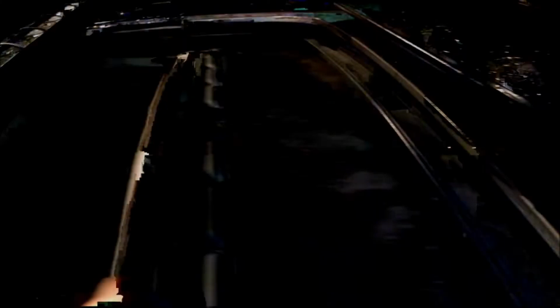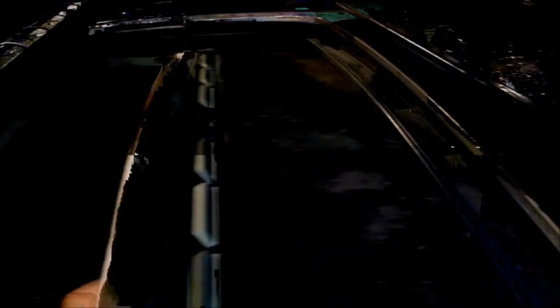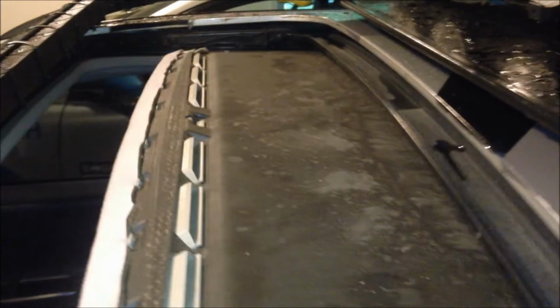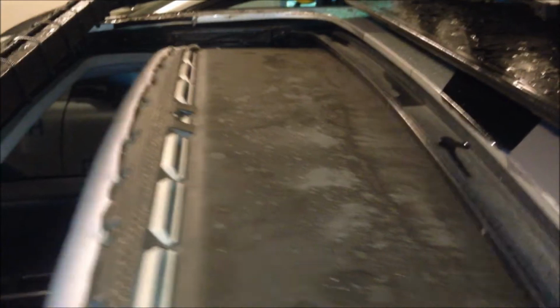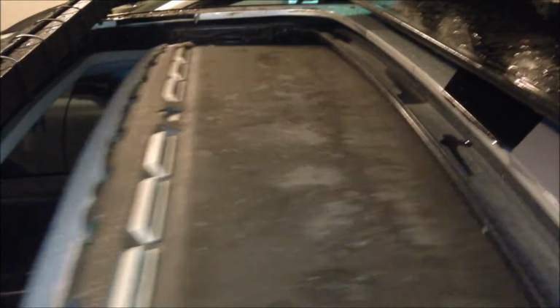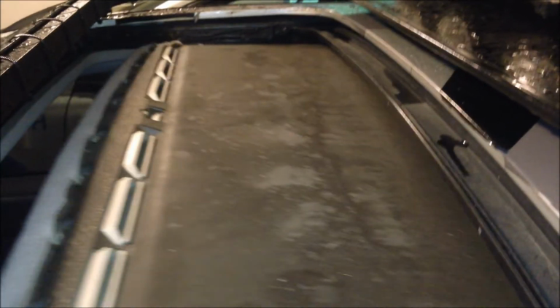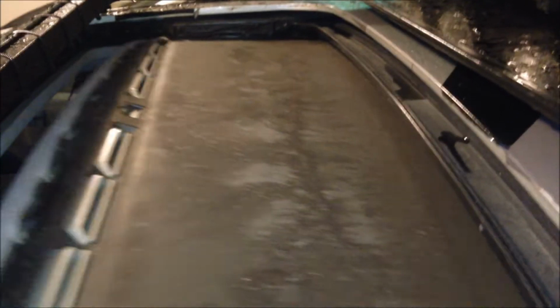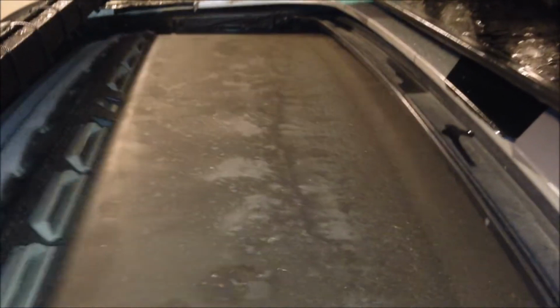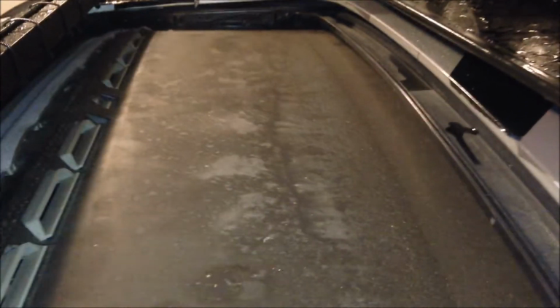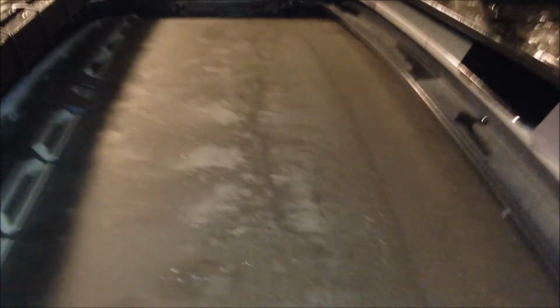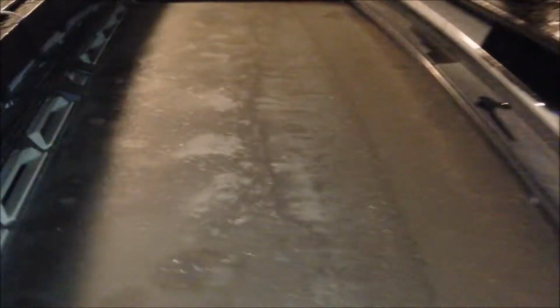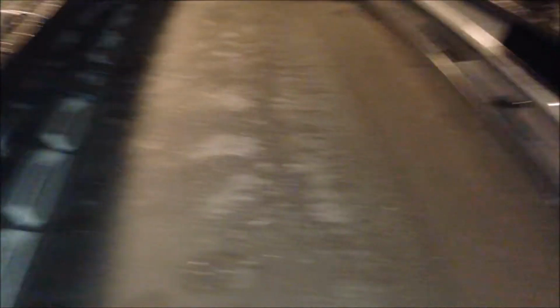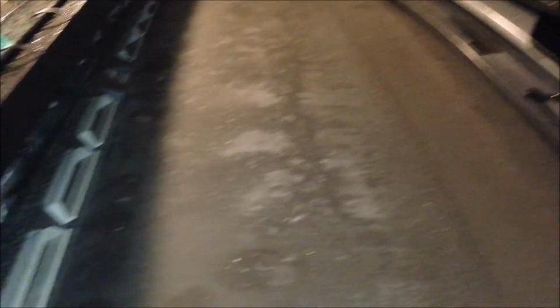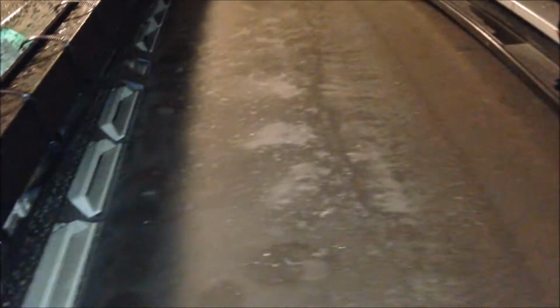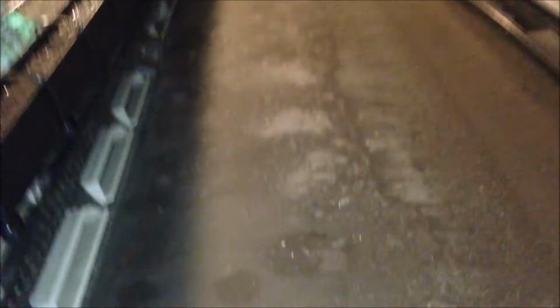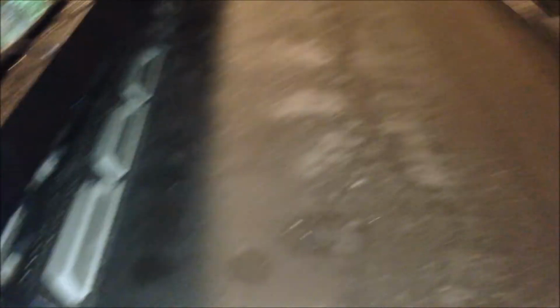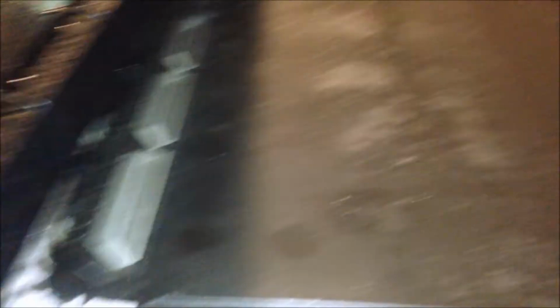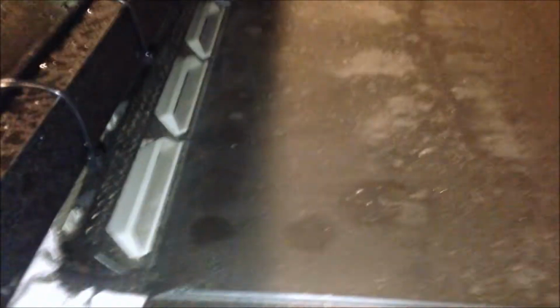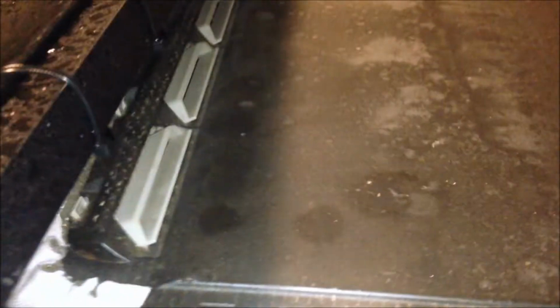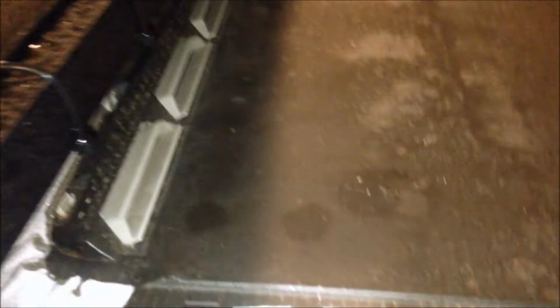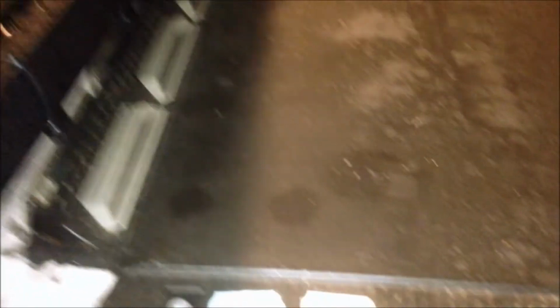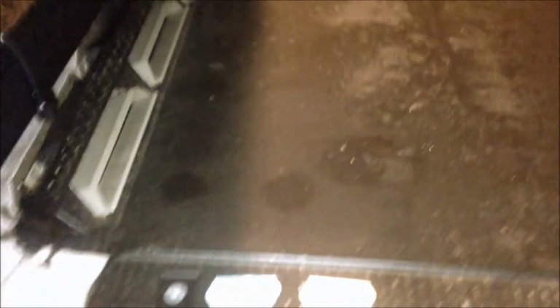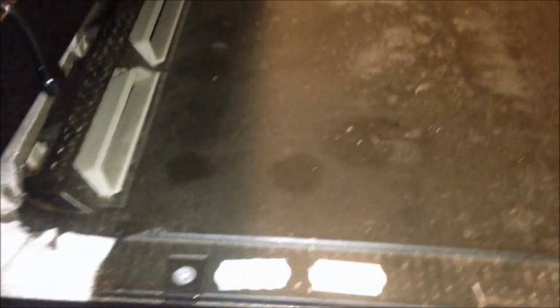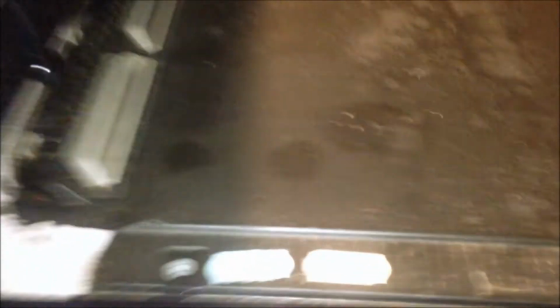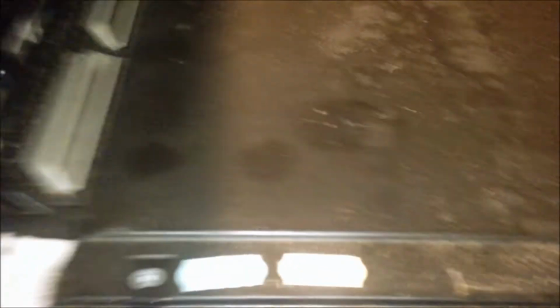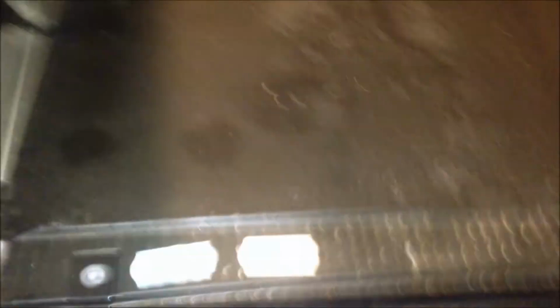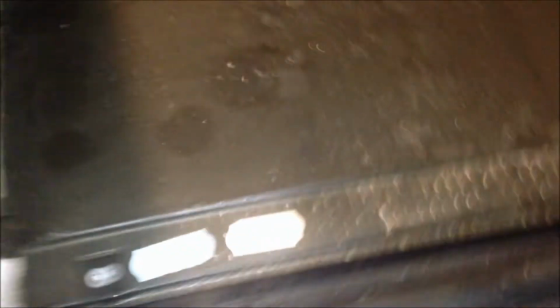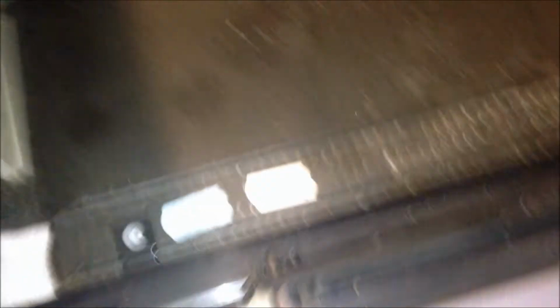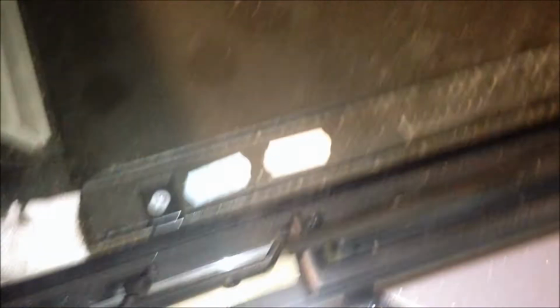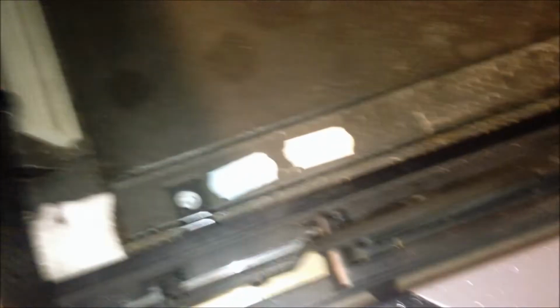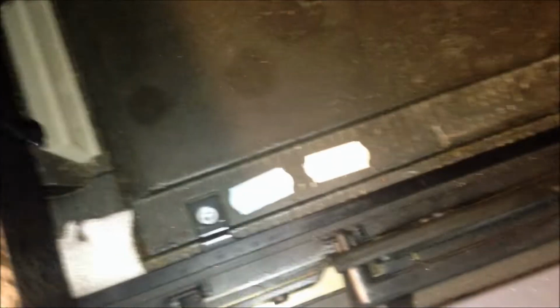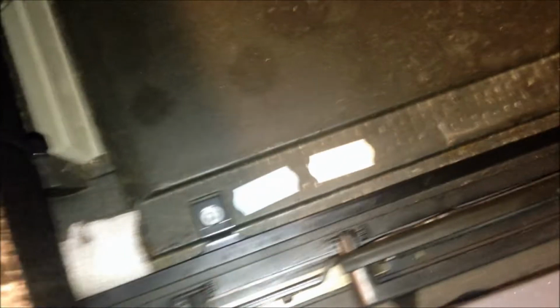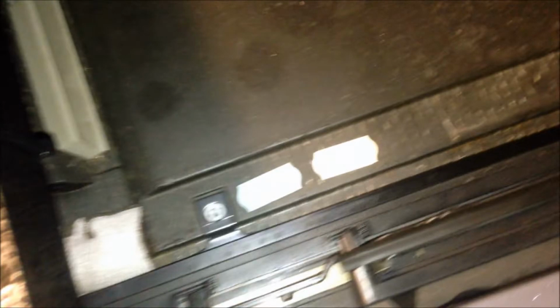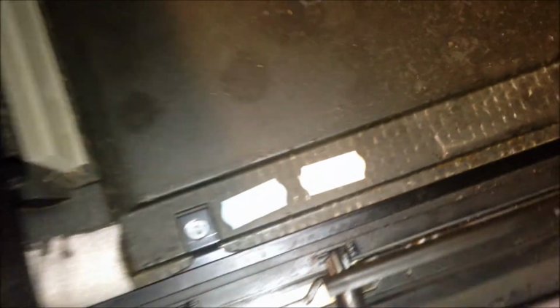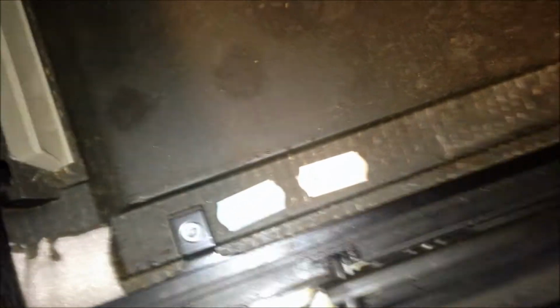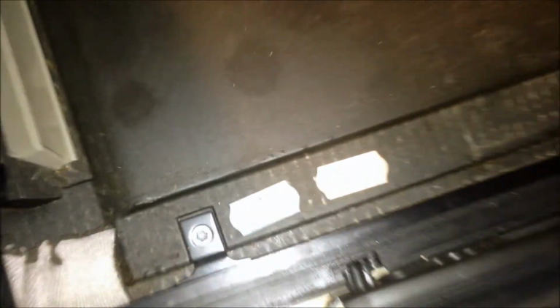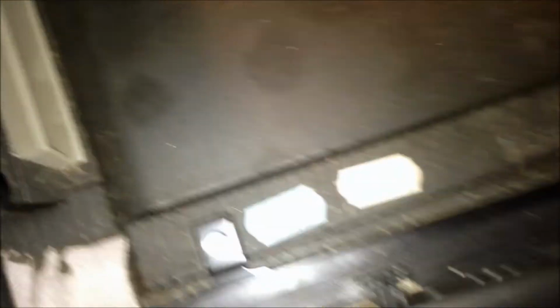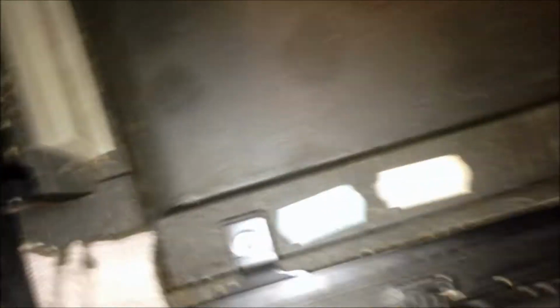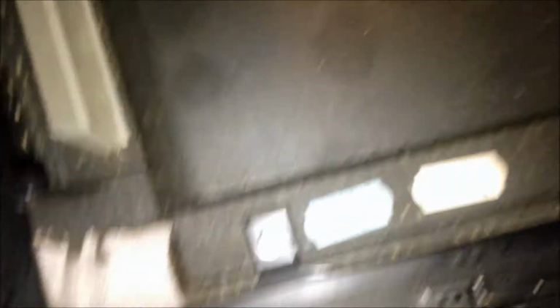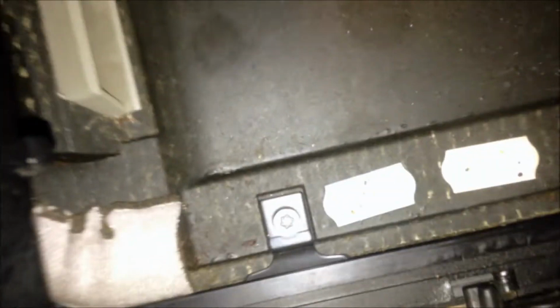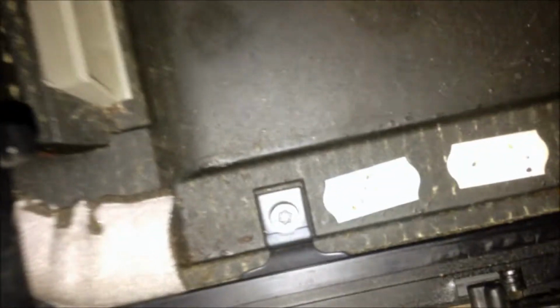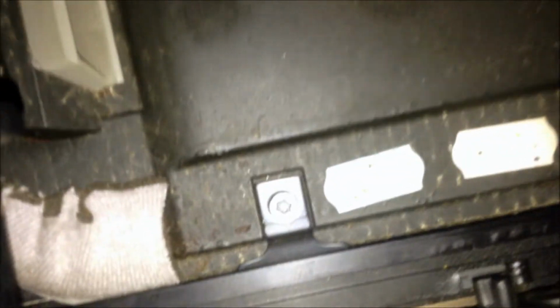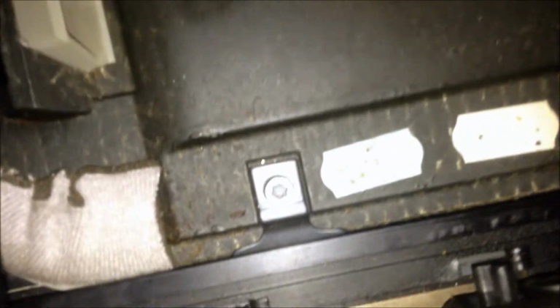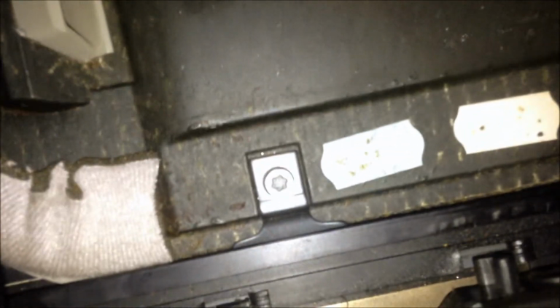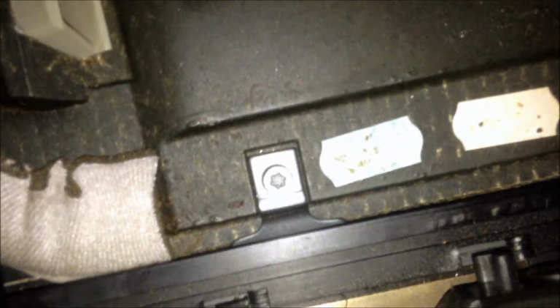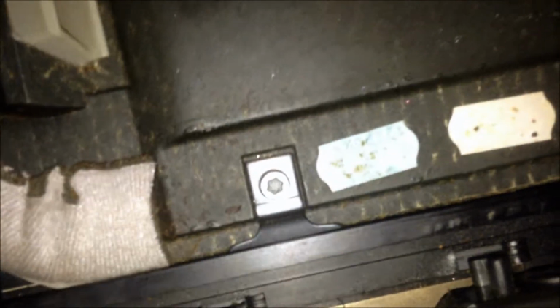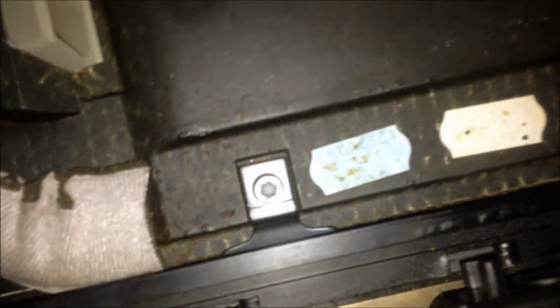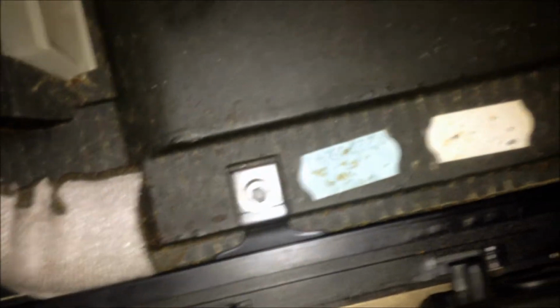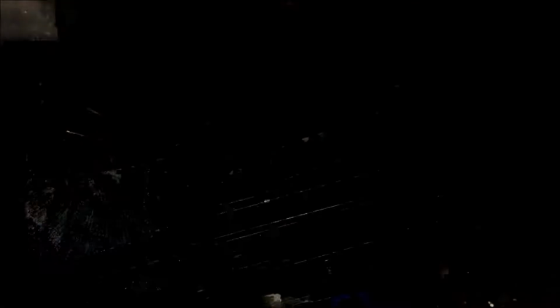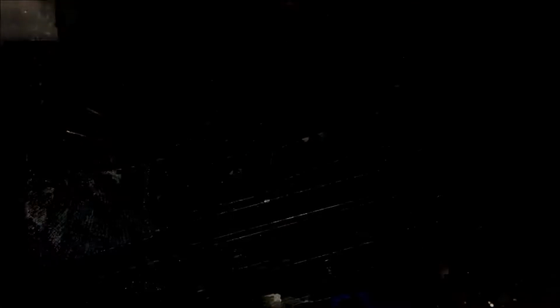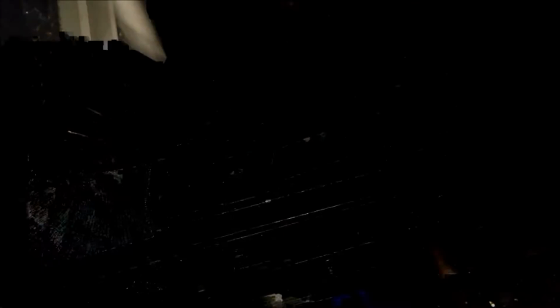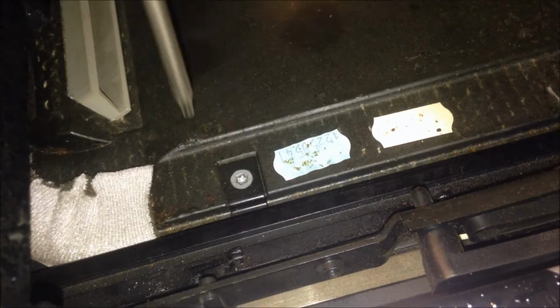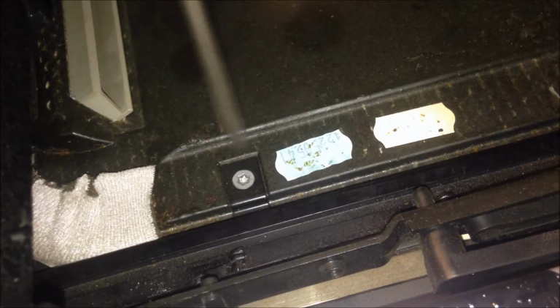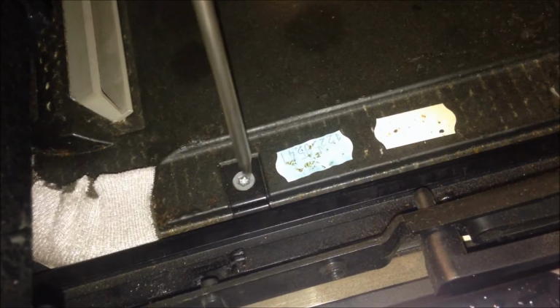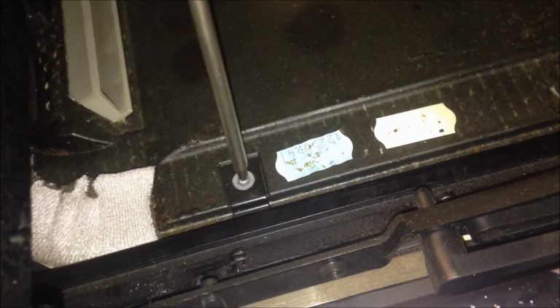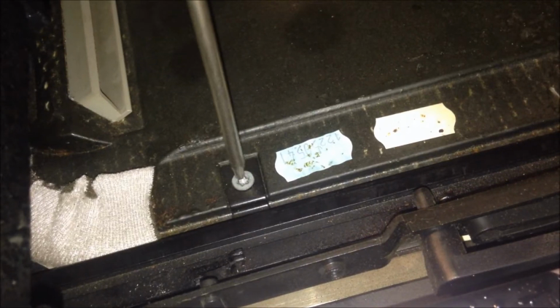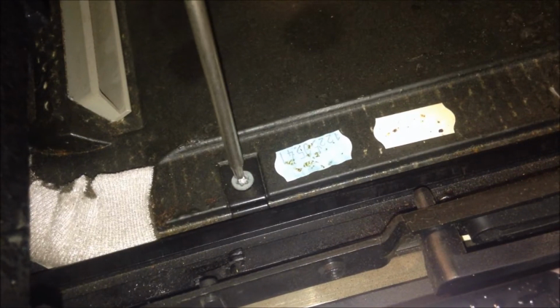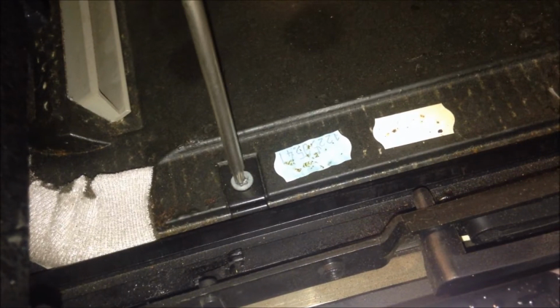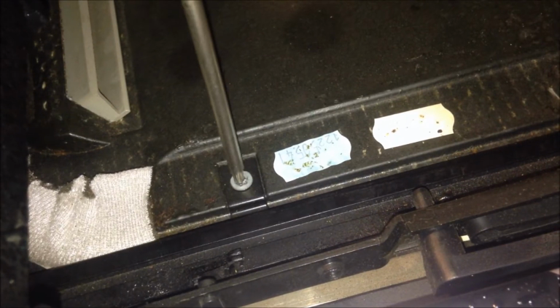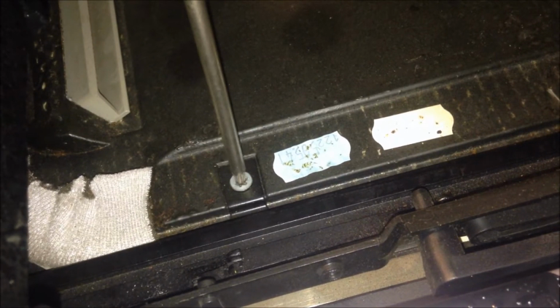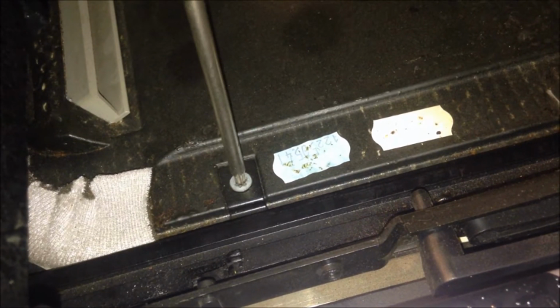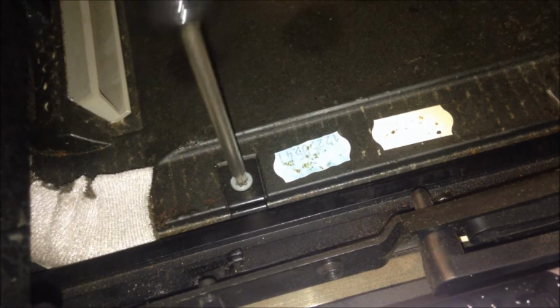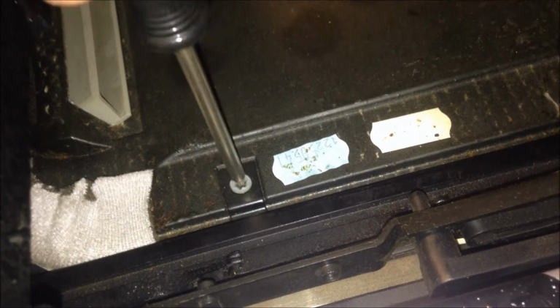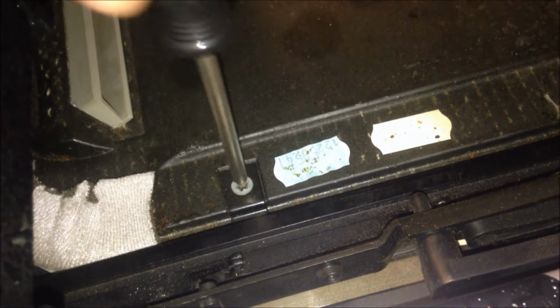The visor is held in place with four brackets. Sliding the visor forward, remove the Torx screws holding the two front brackets.